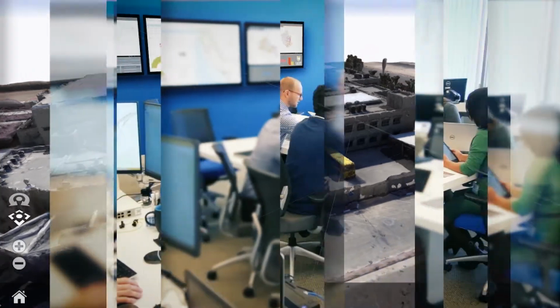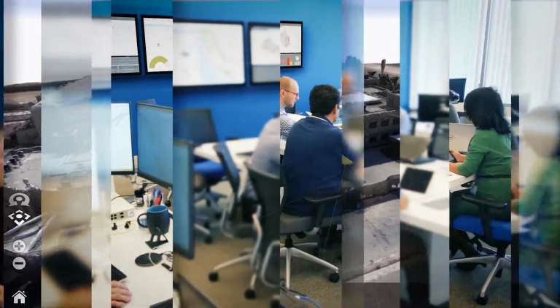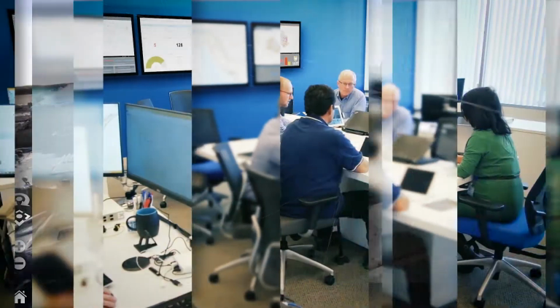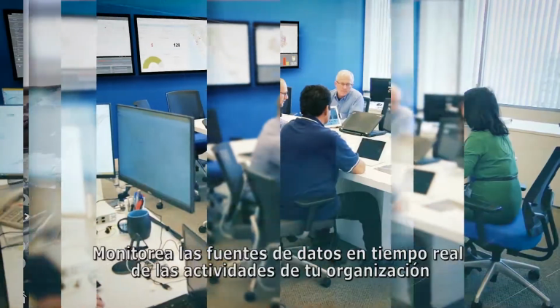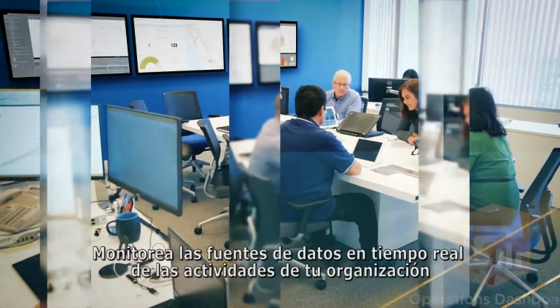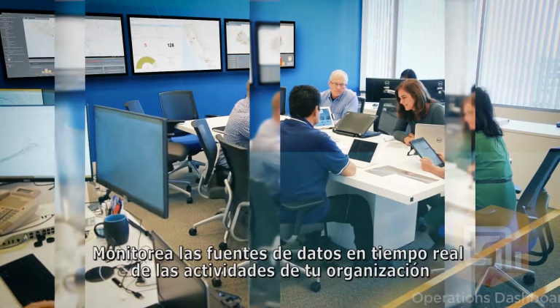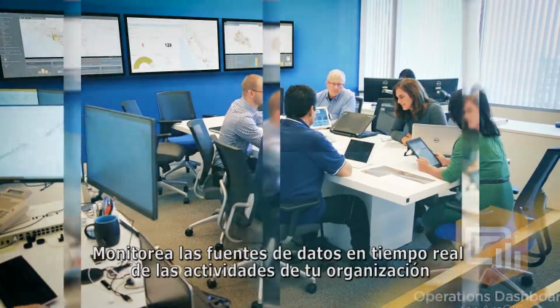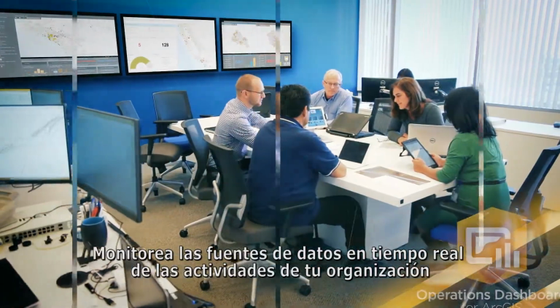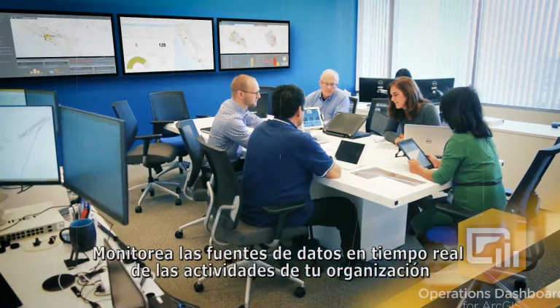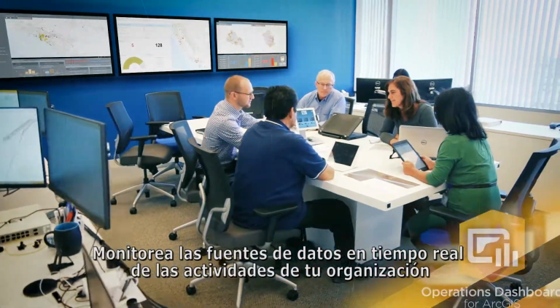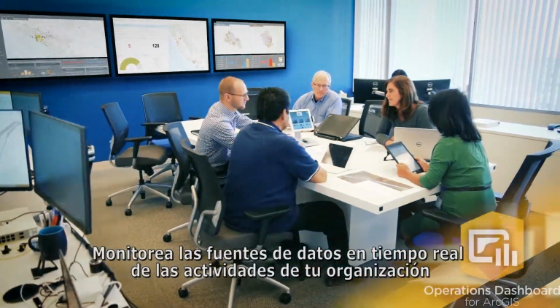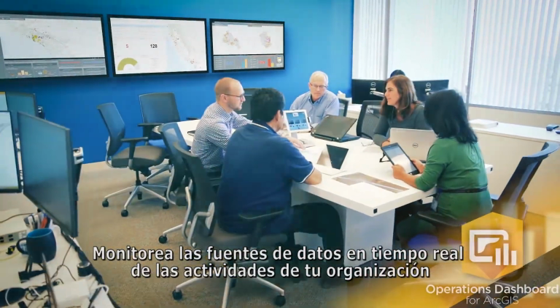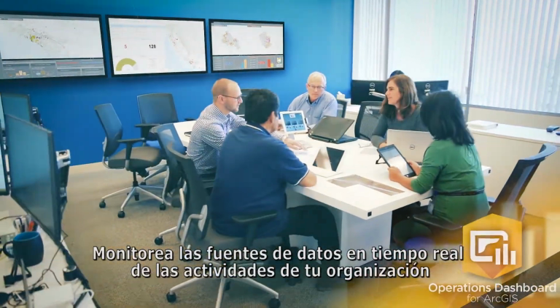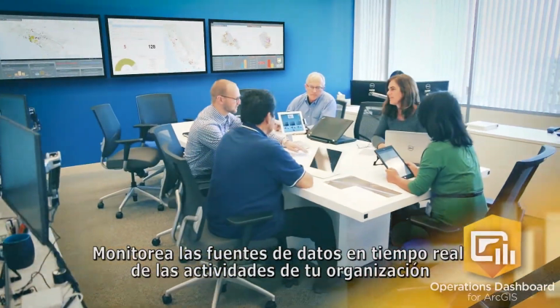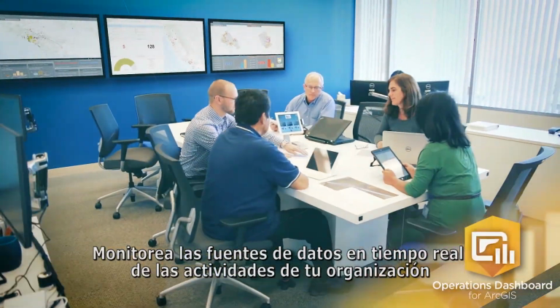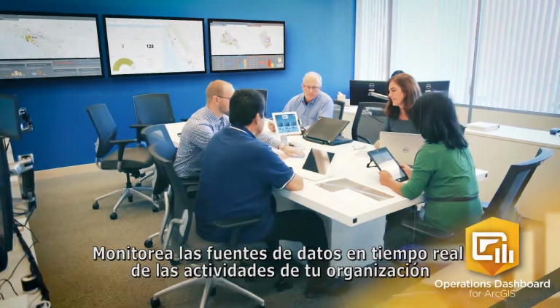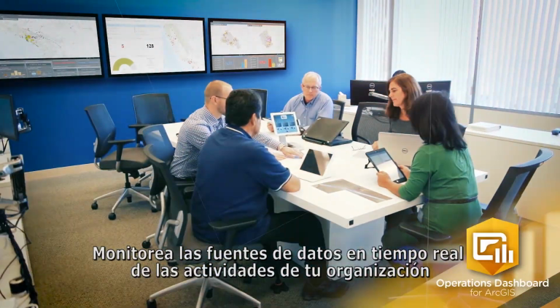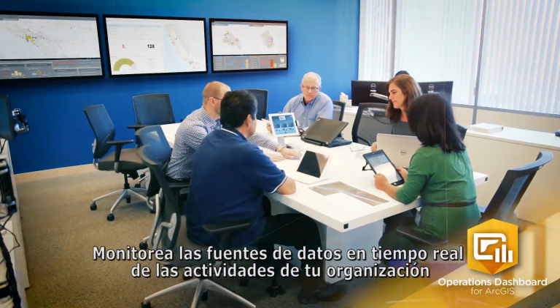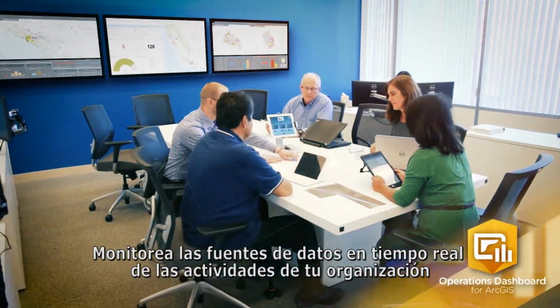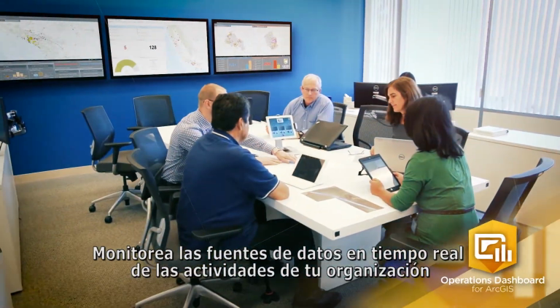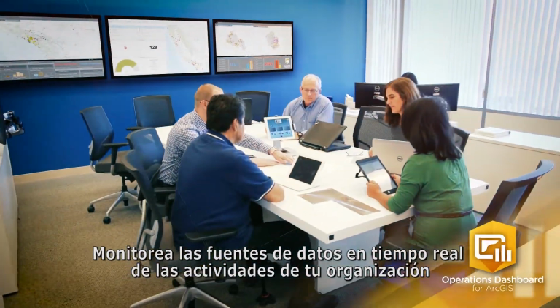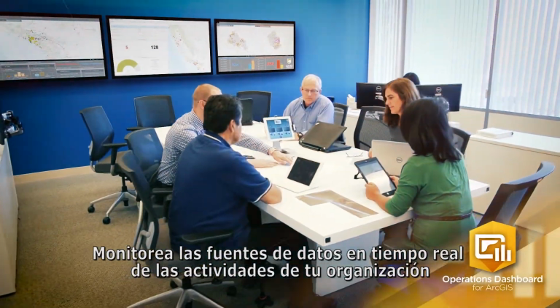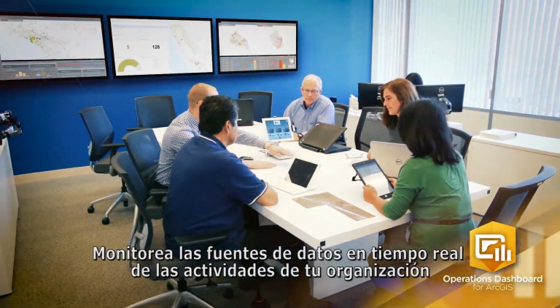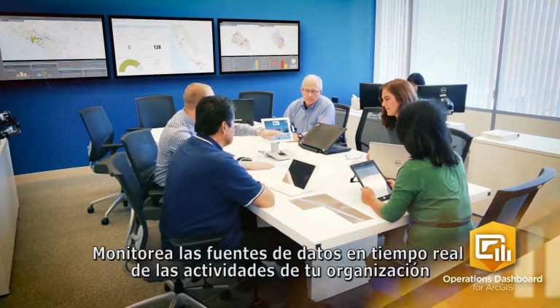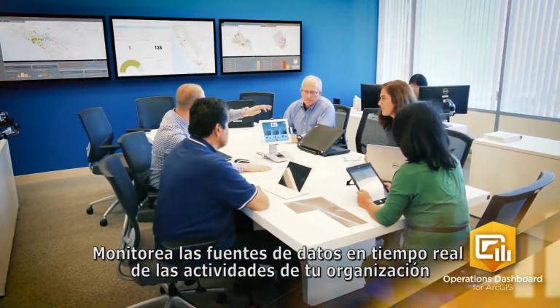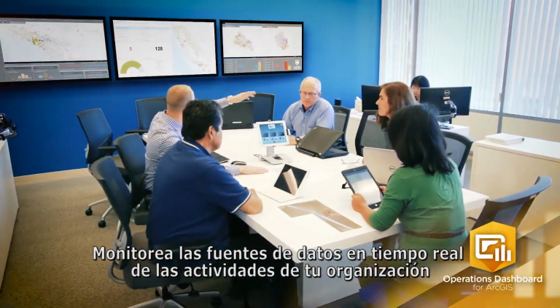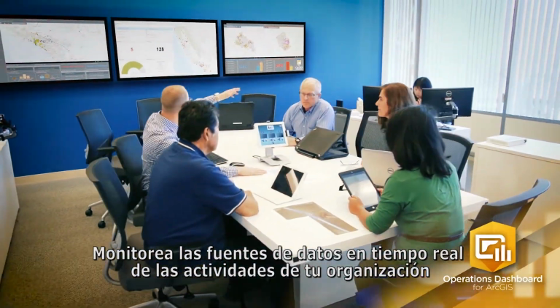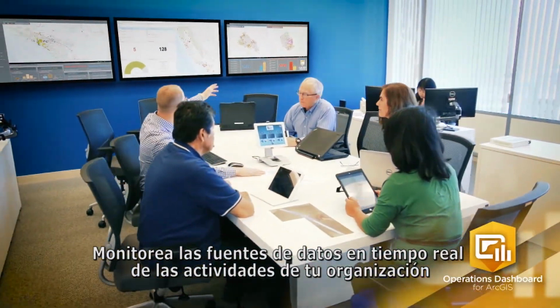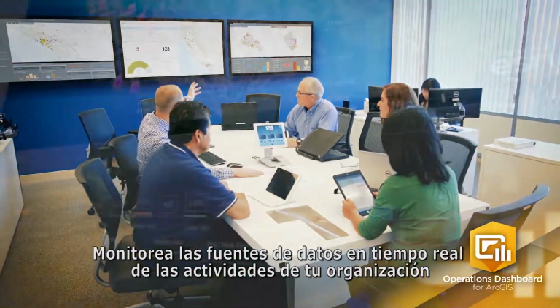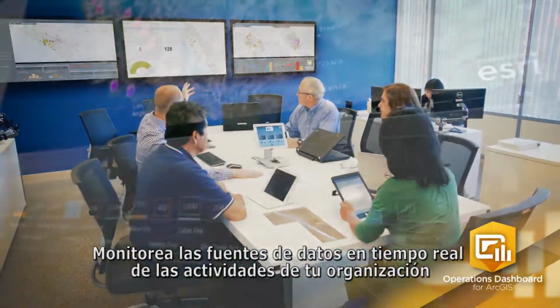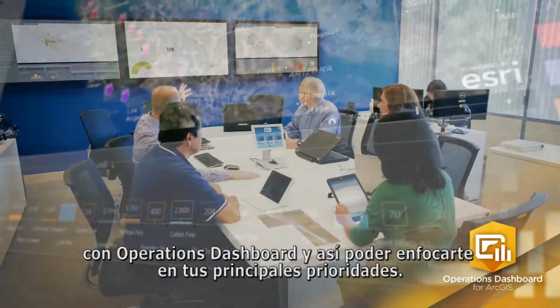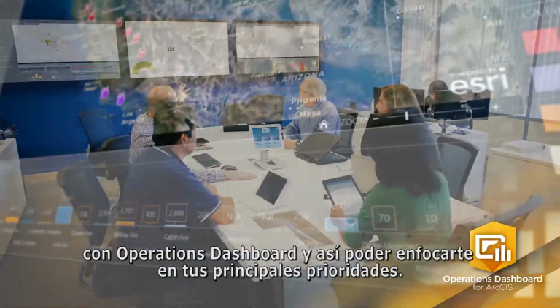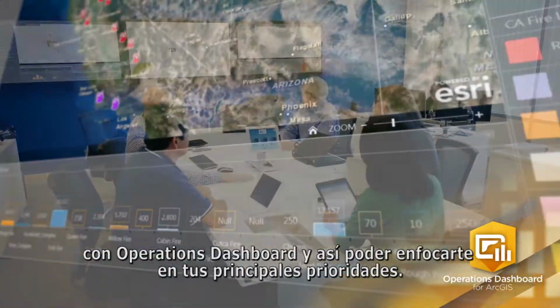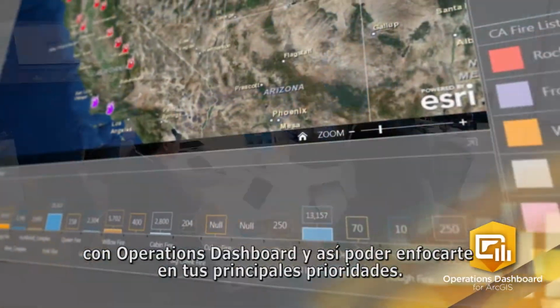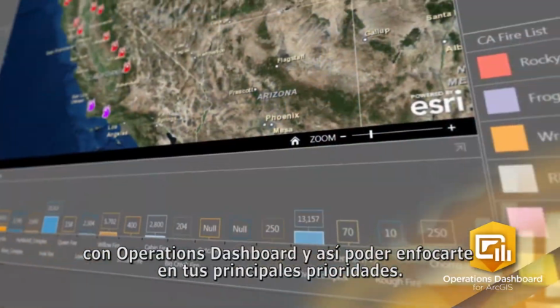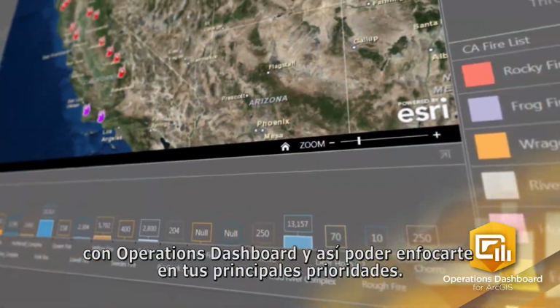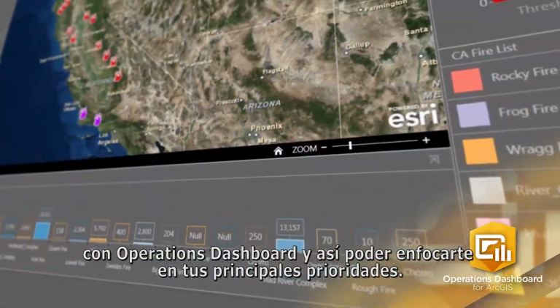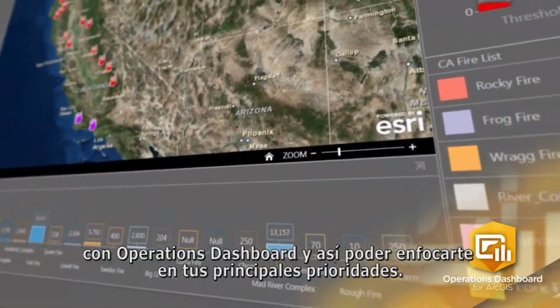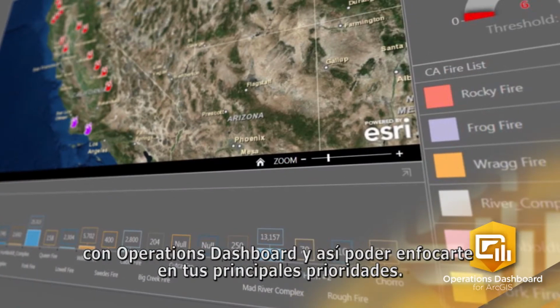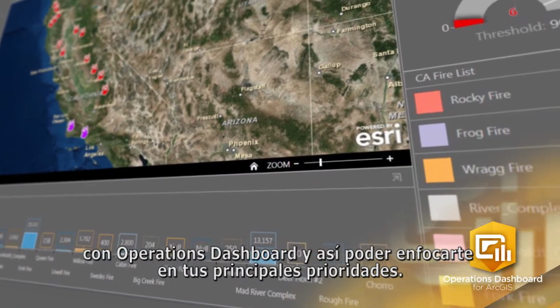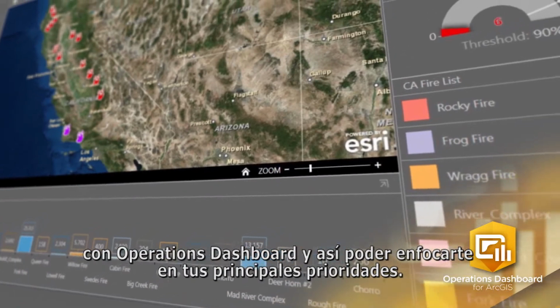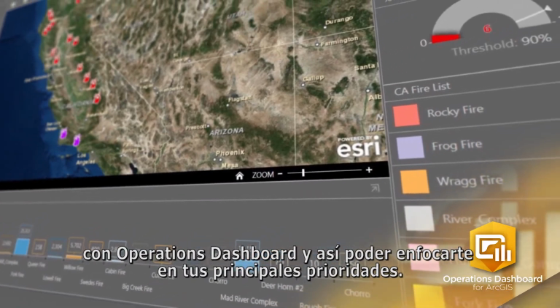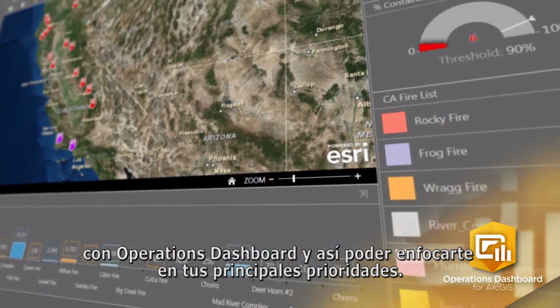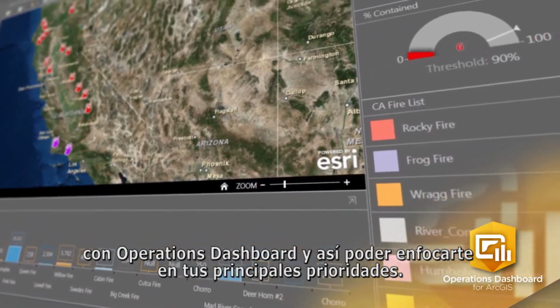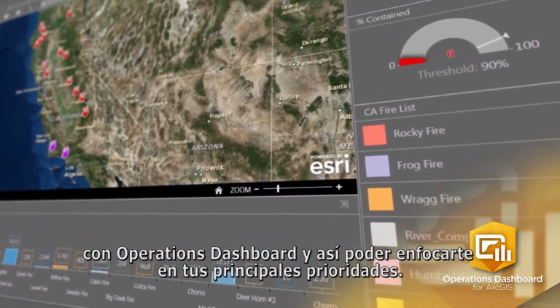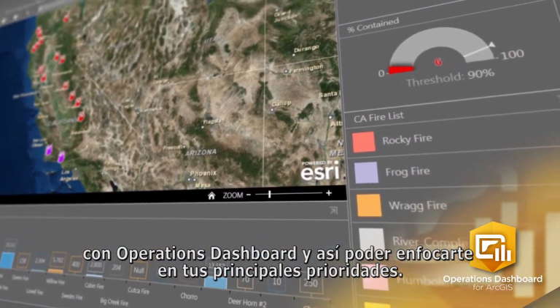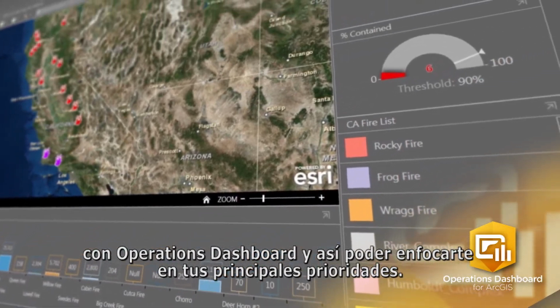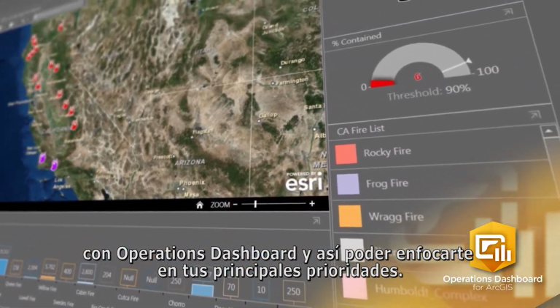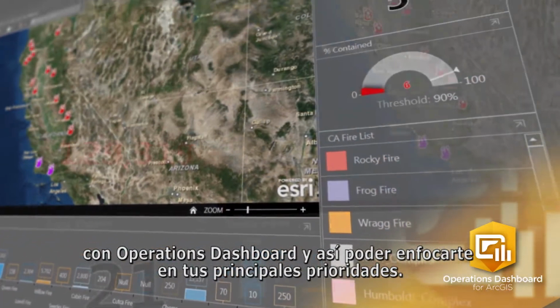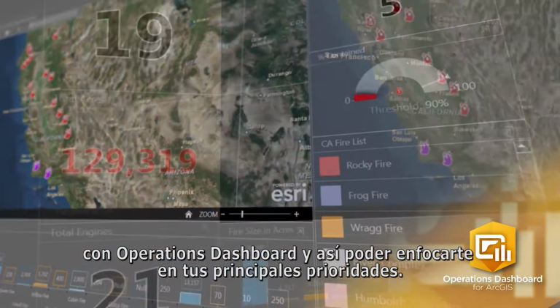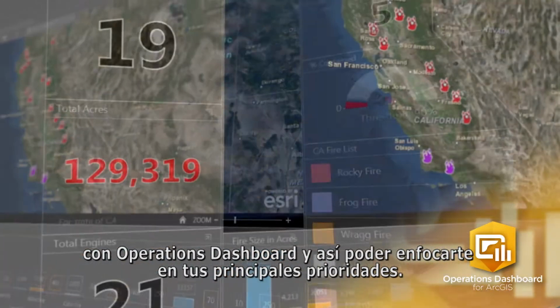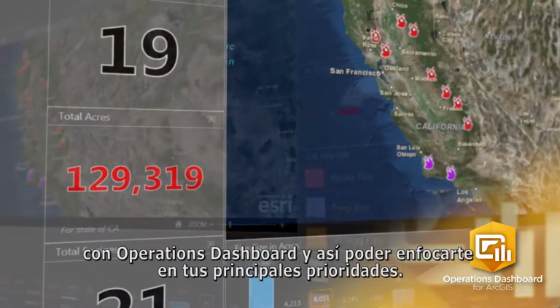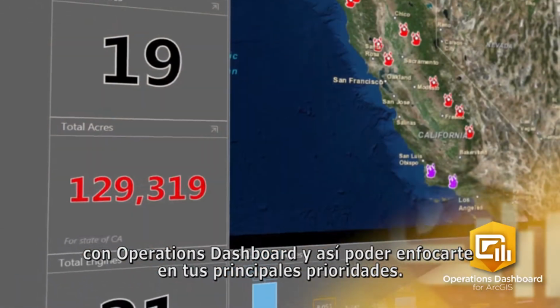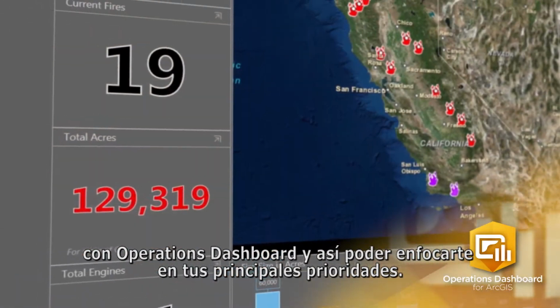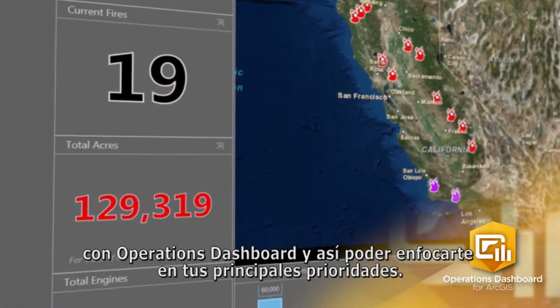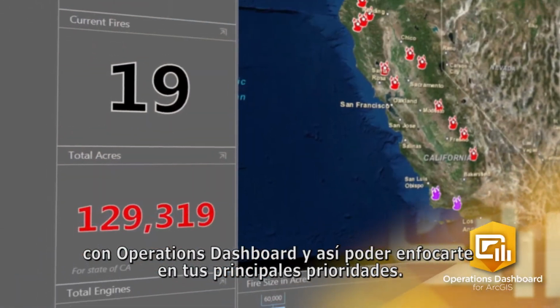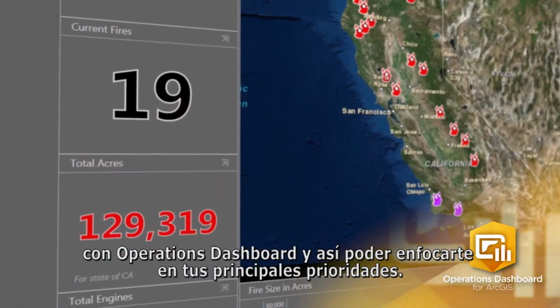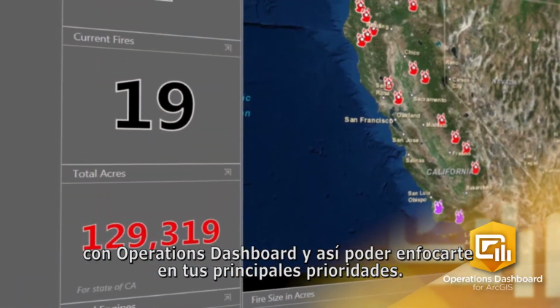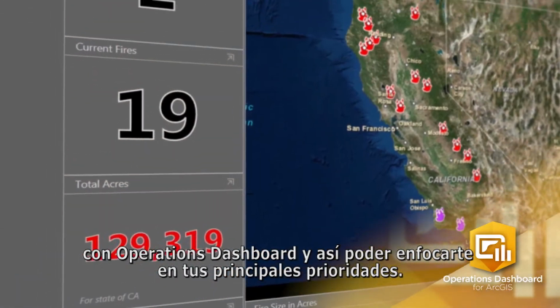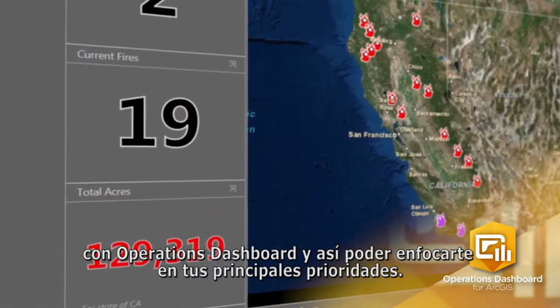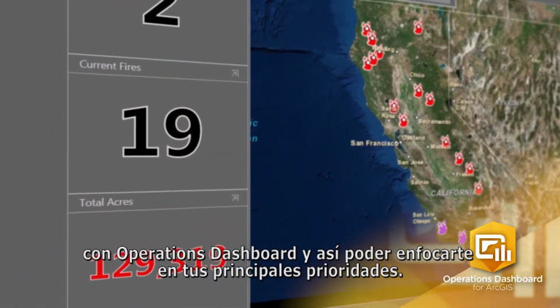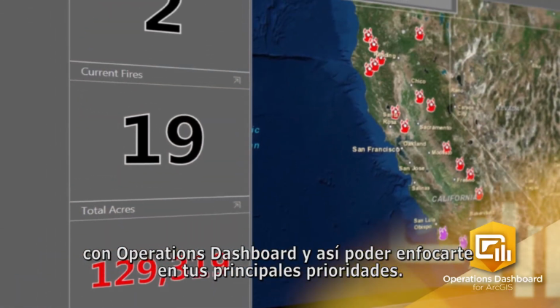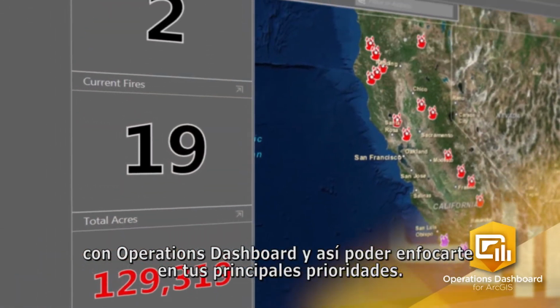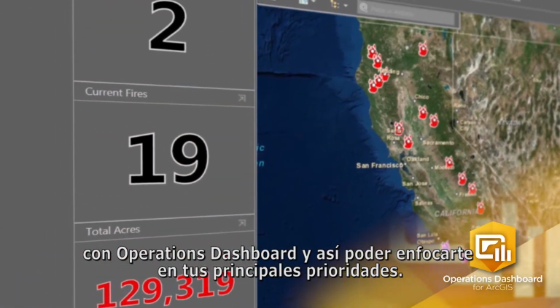Monitor real-time data feeds of your organization's activities with Operations Dashboard, so you can focus on your top priorities.